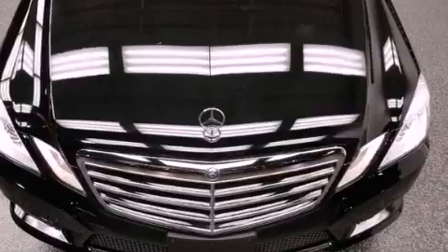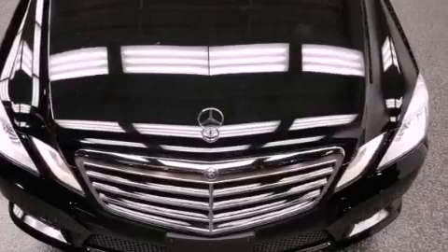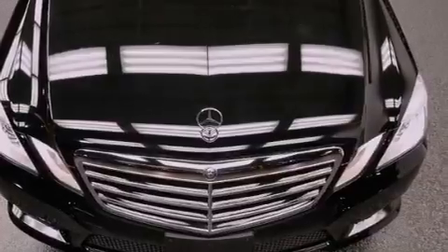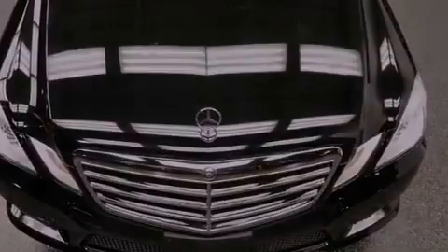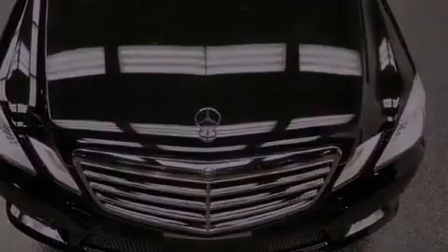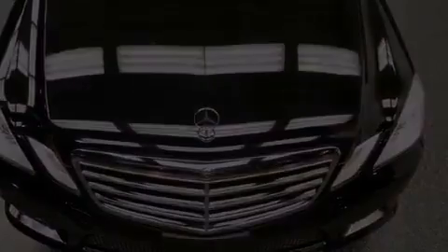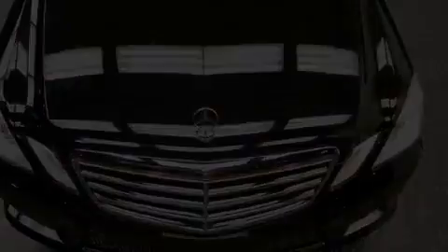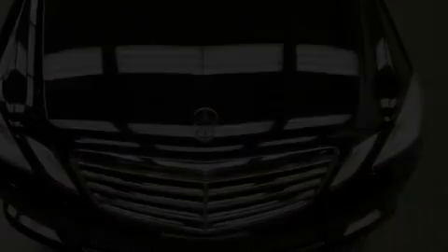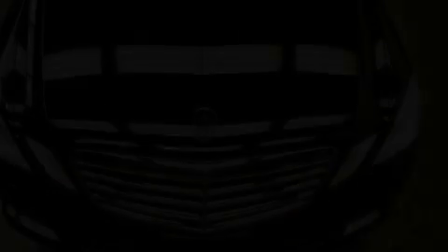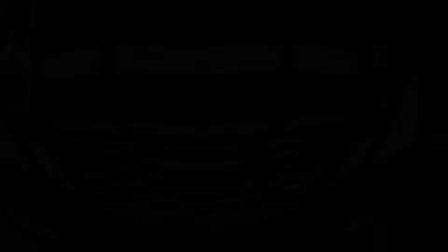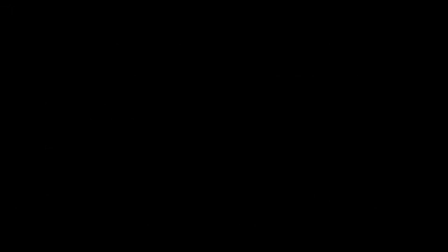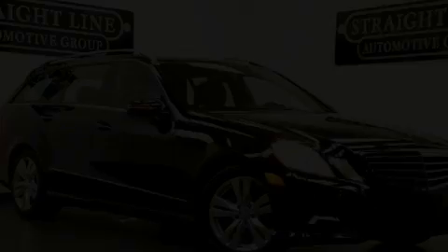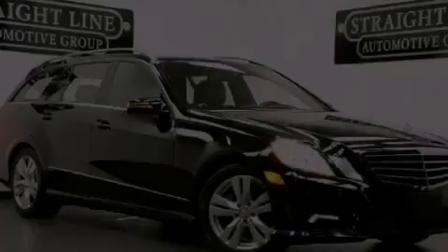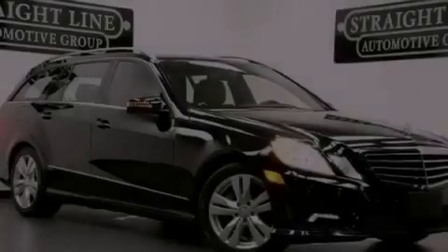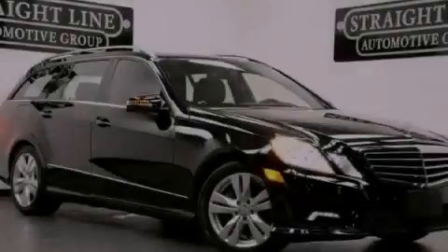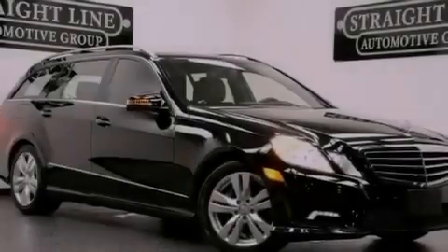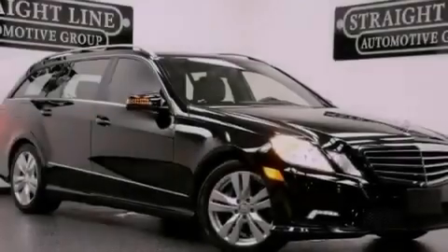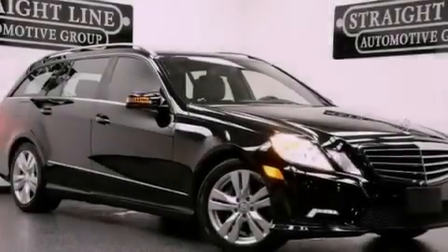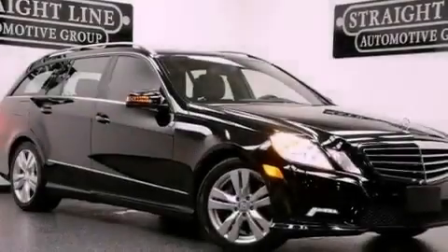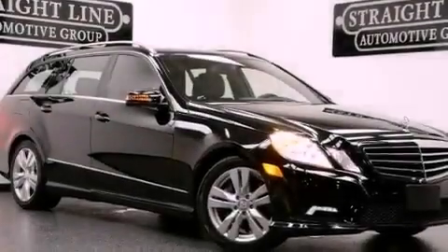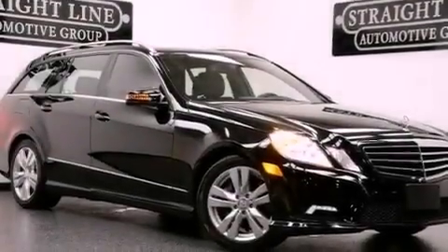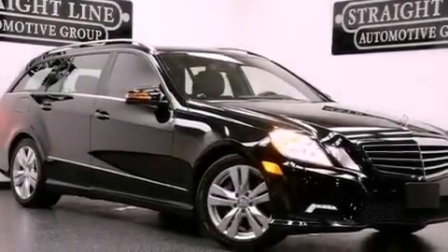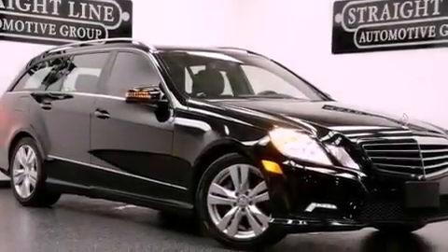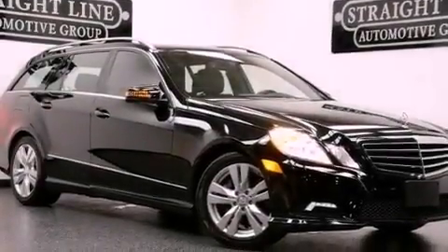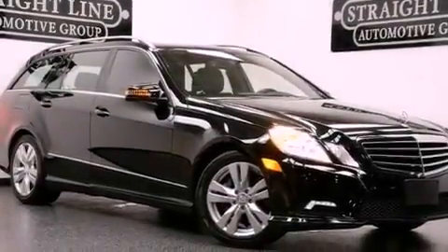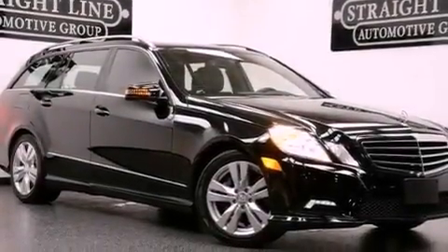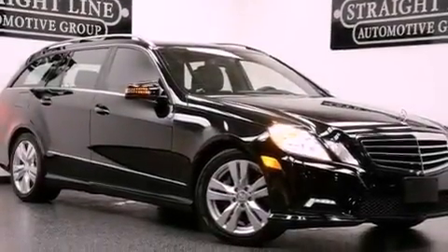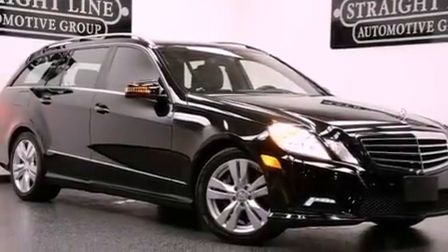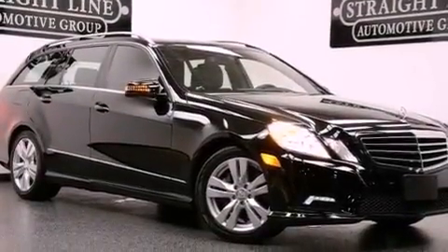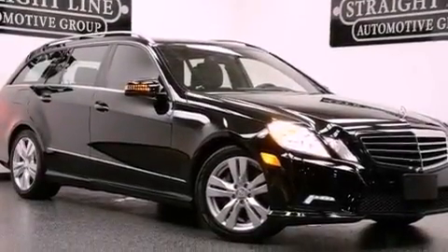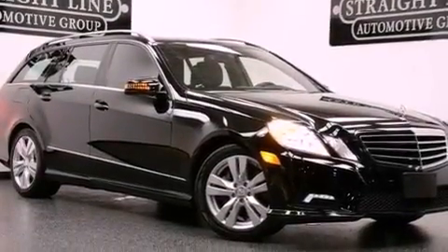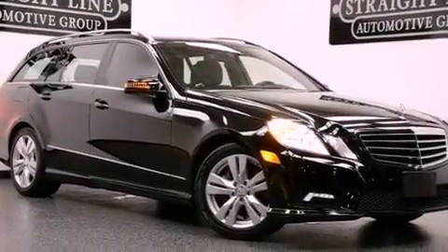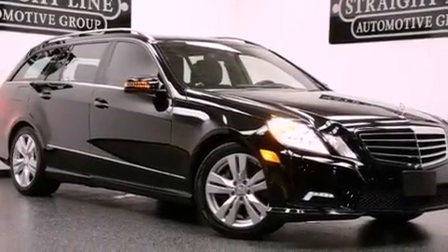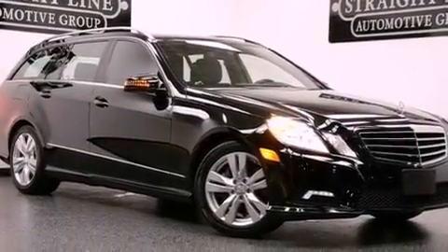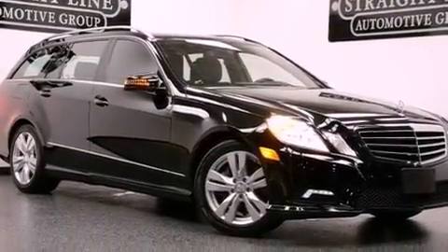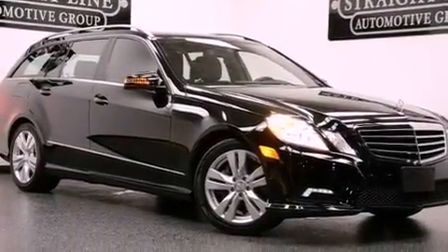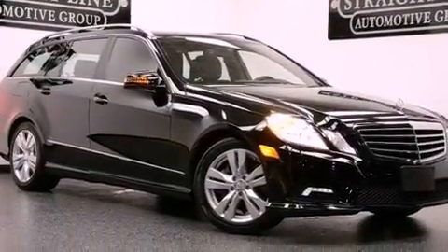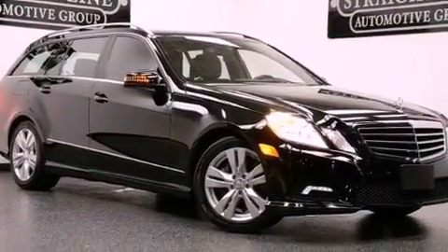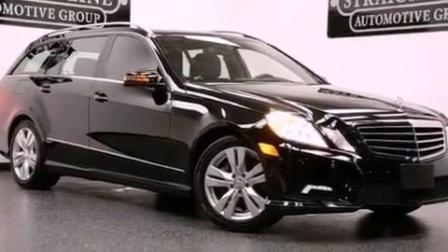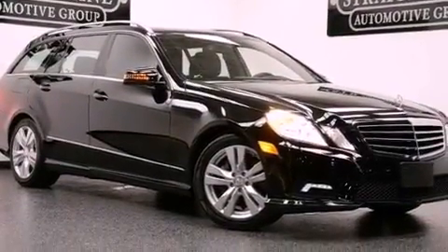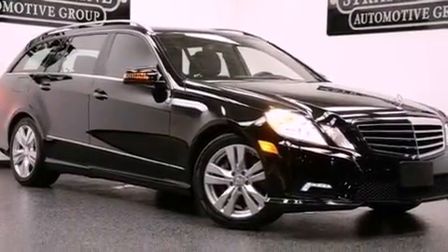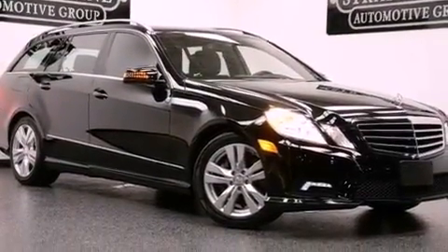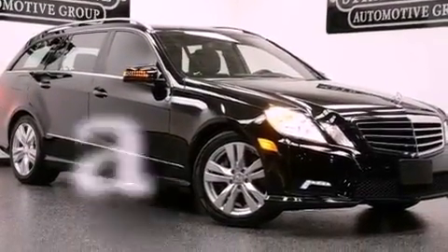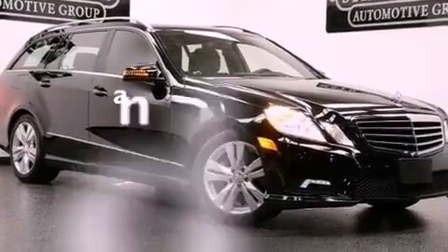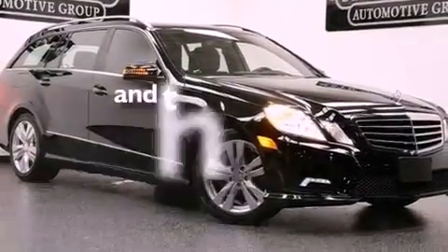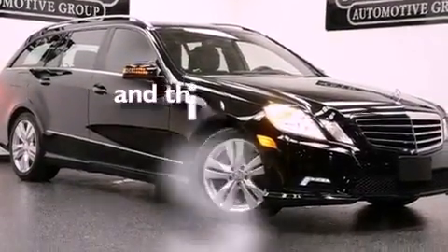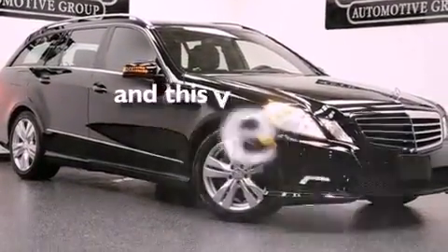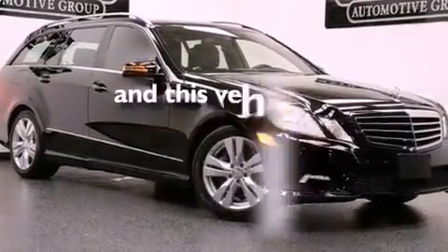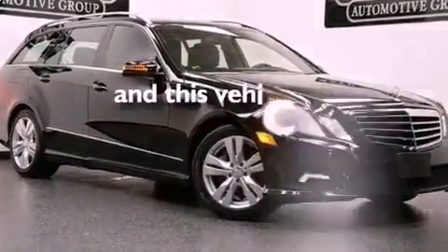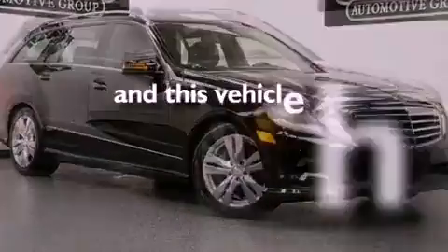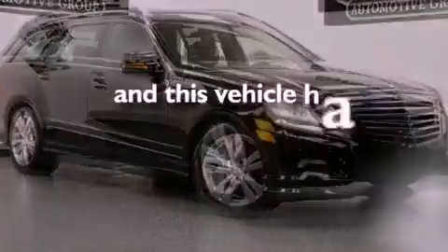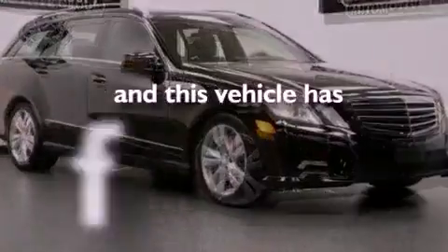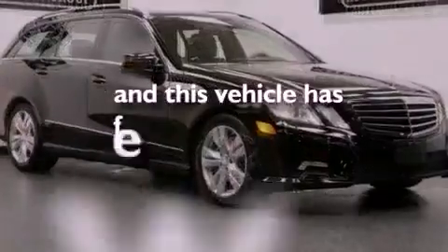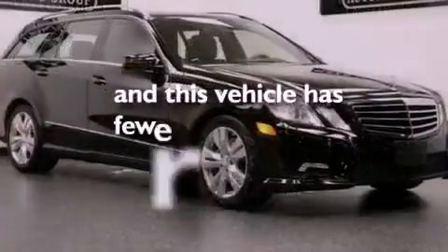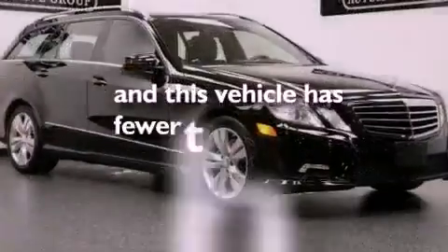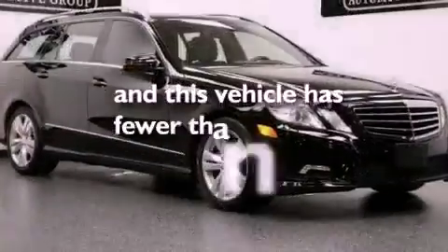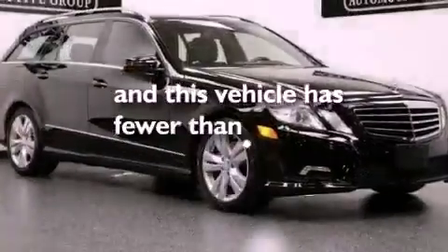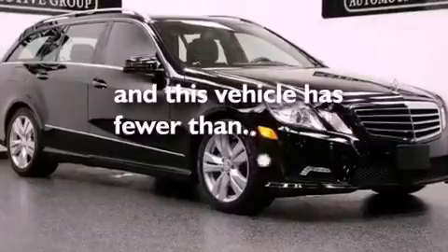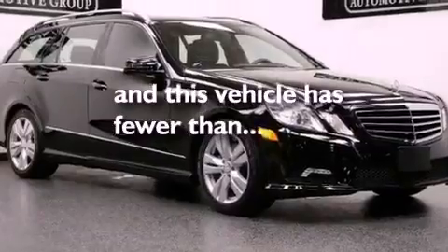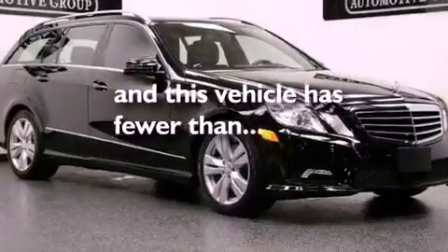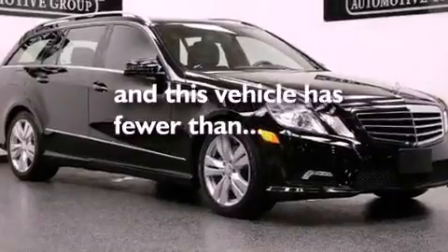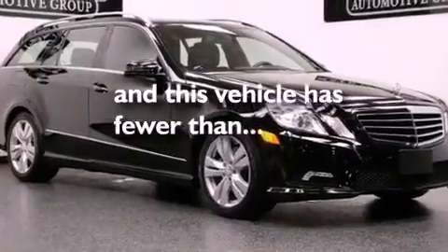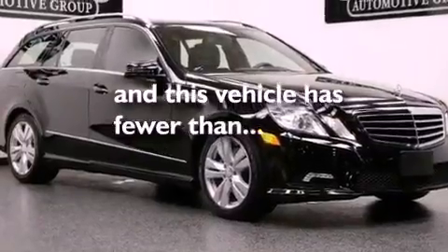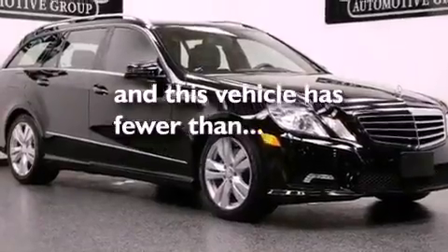Stability control, a split folding rear seat, and this vehicle has less than 9,000 miles.